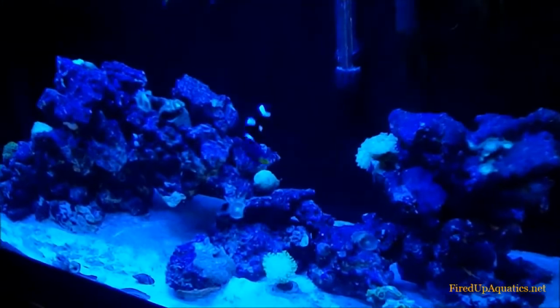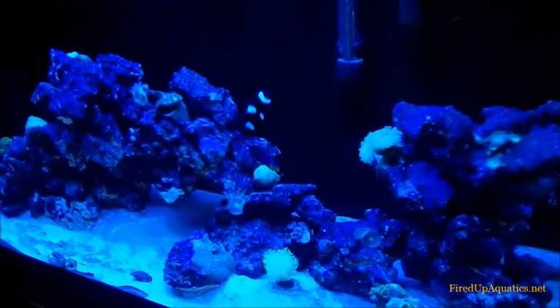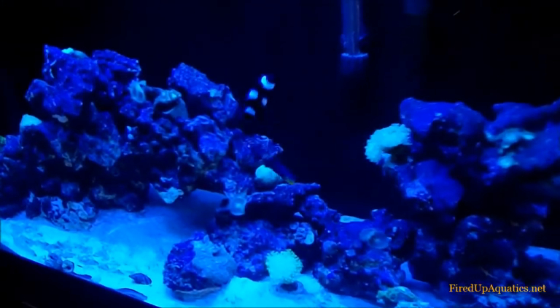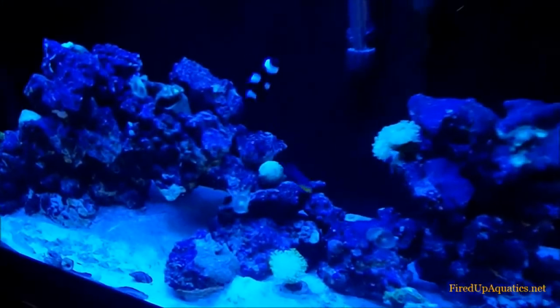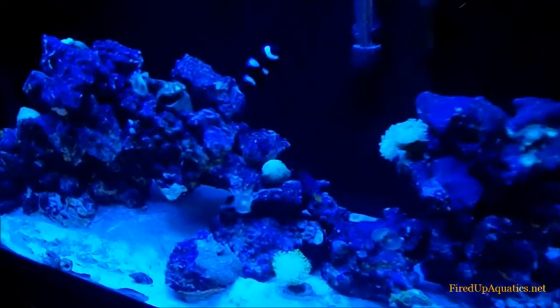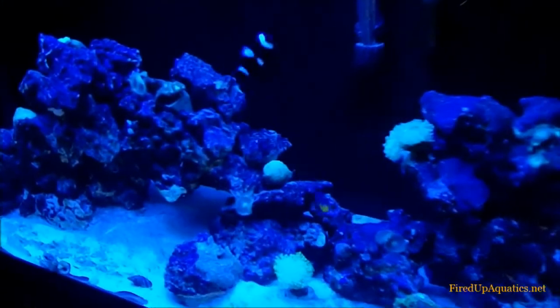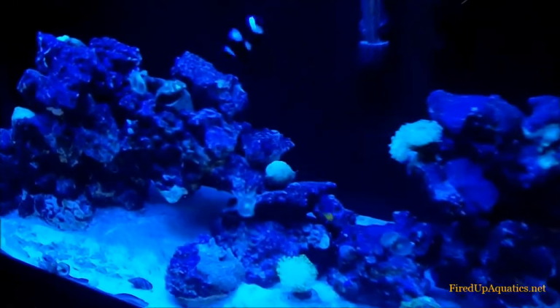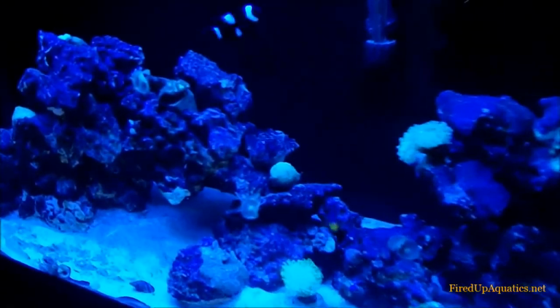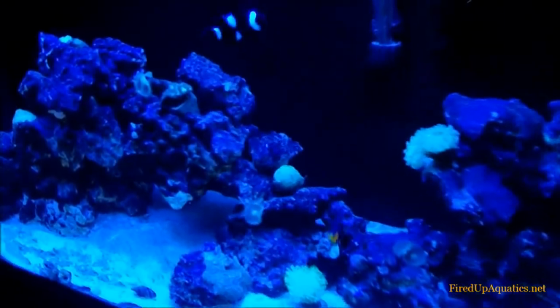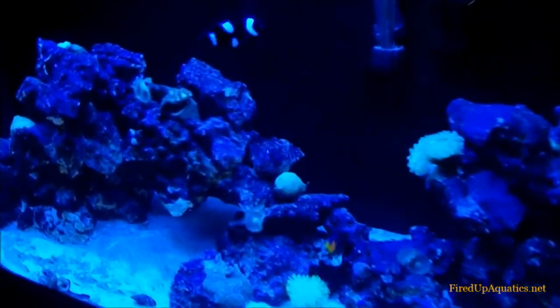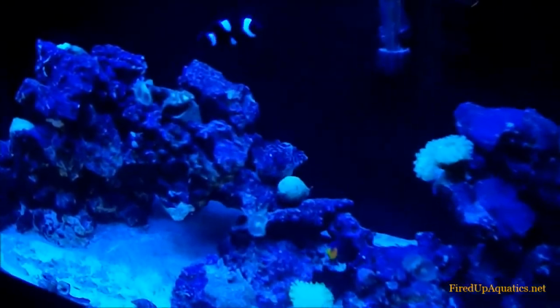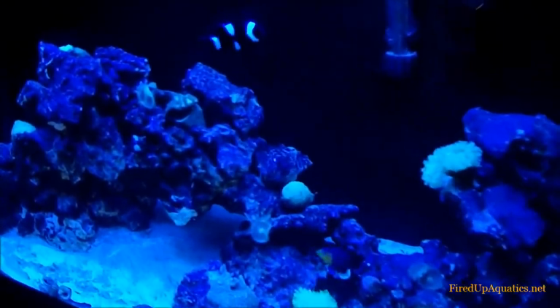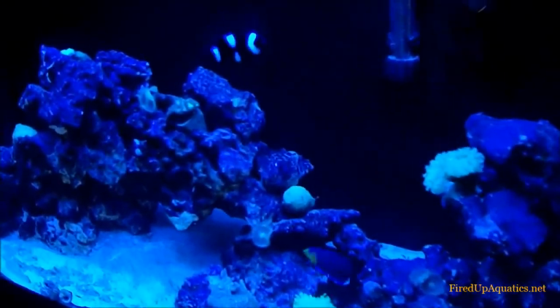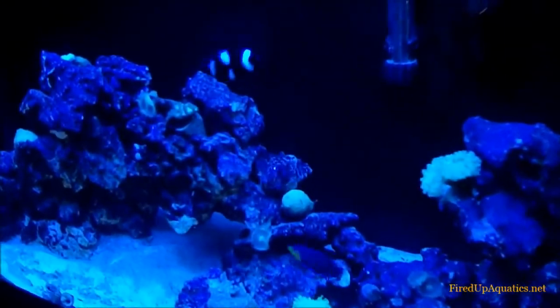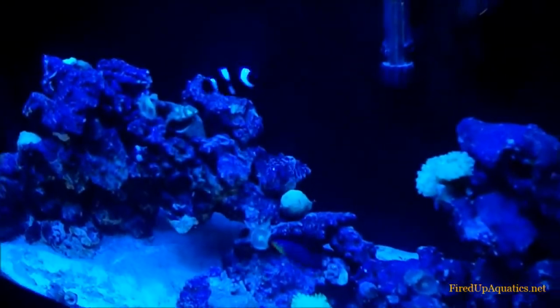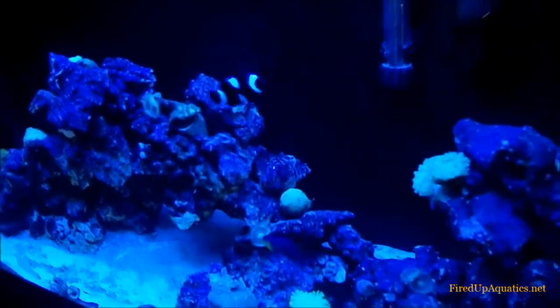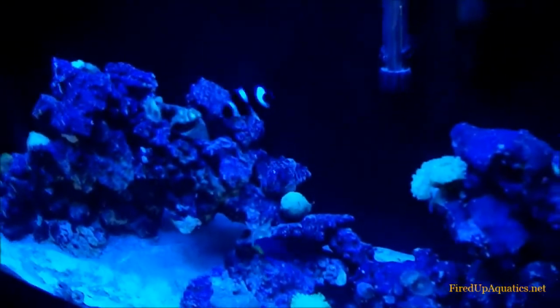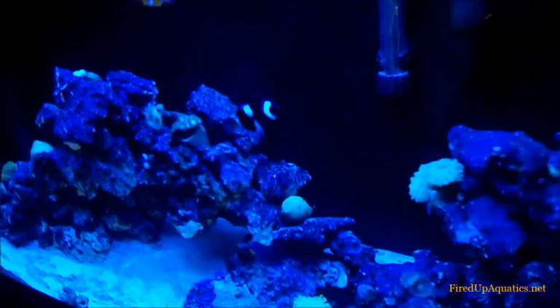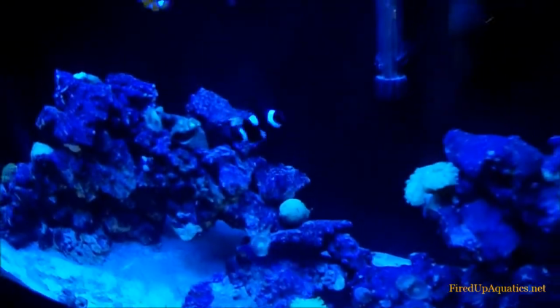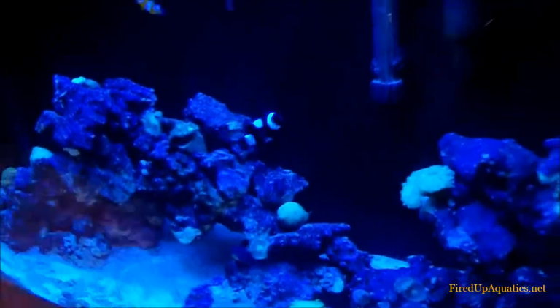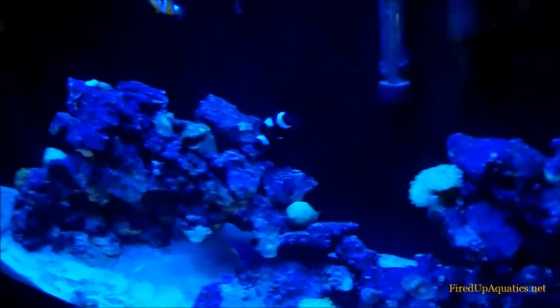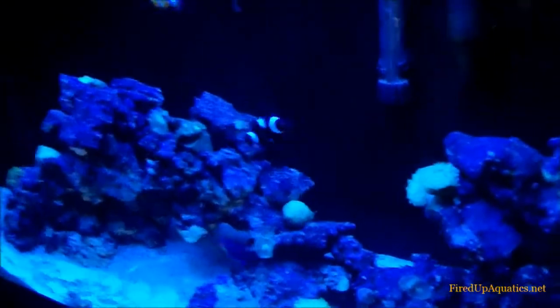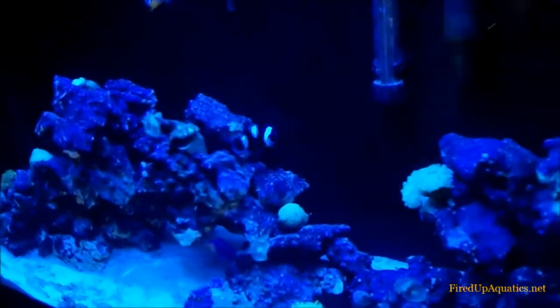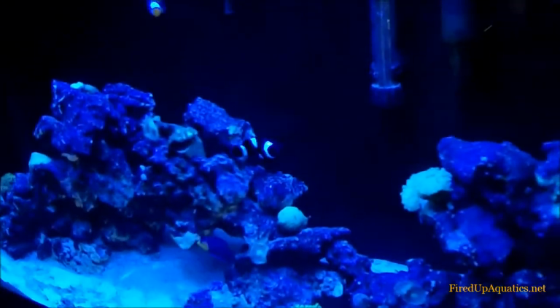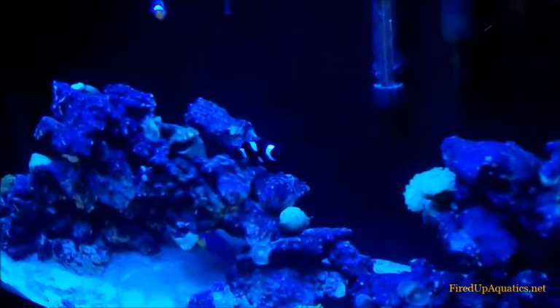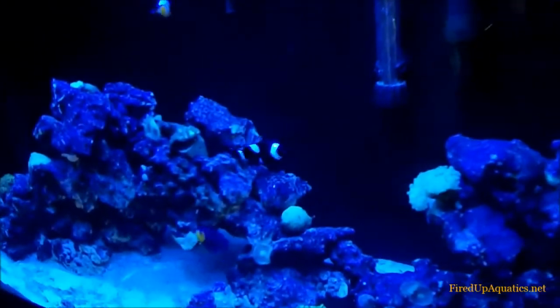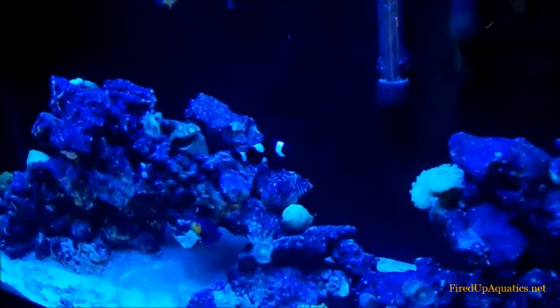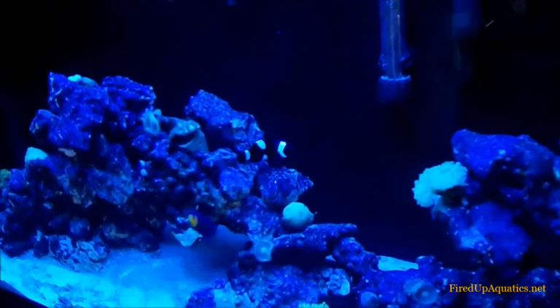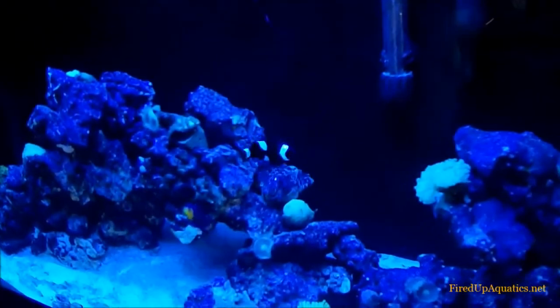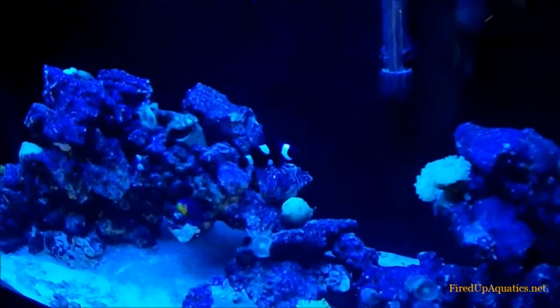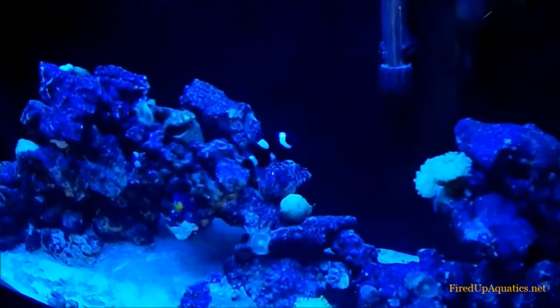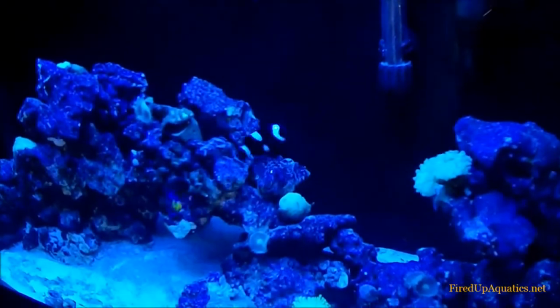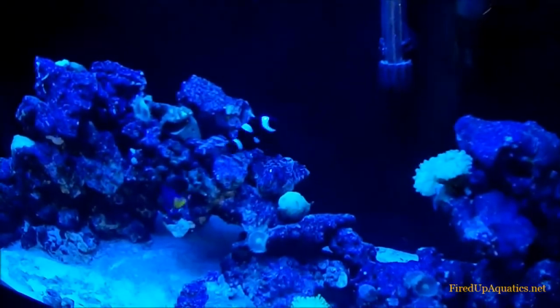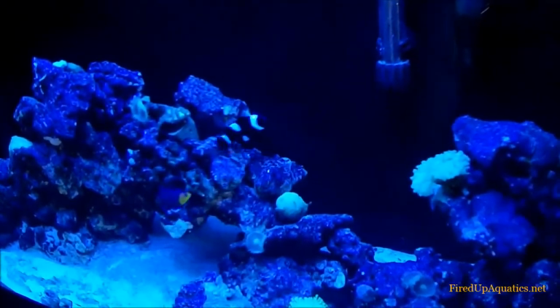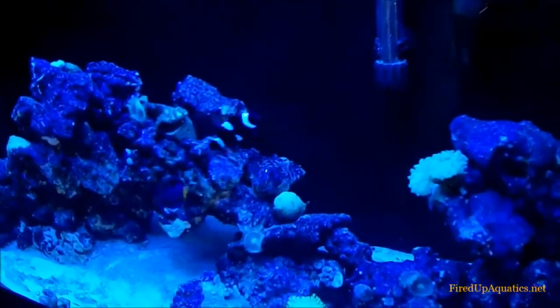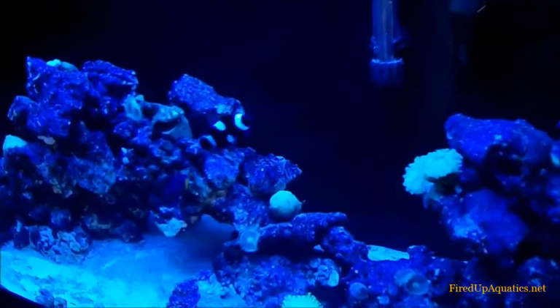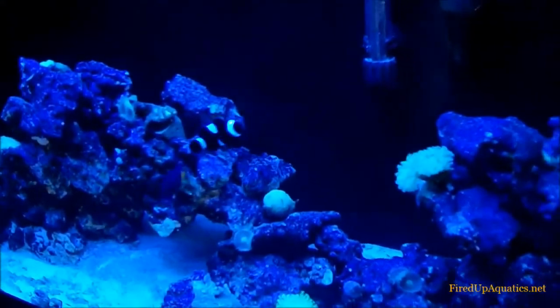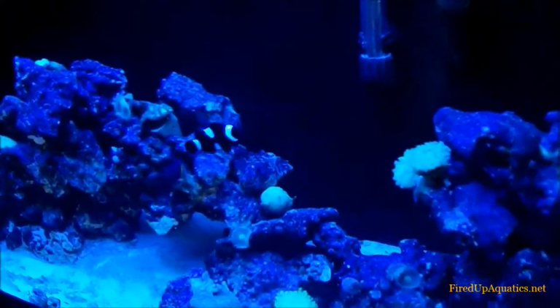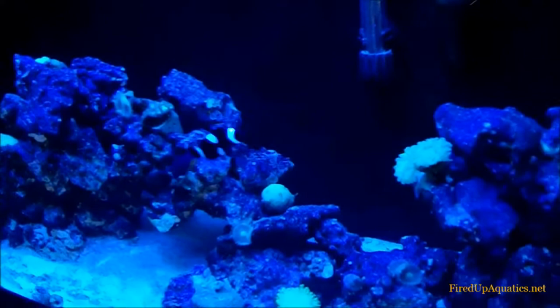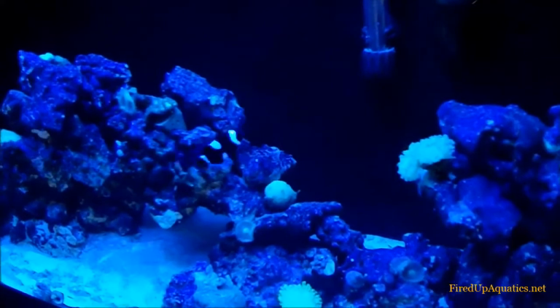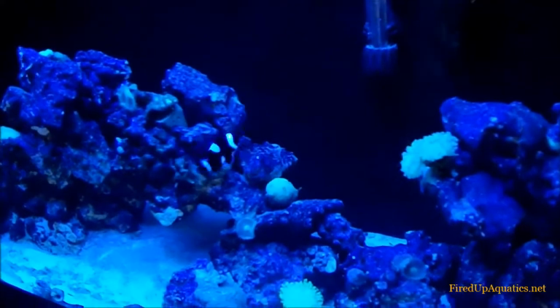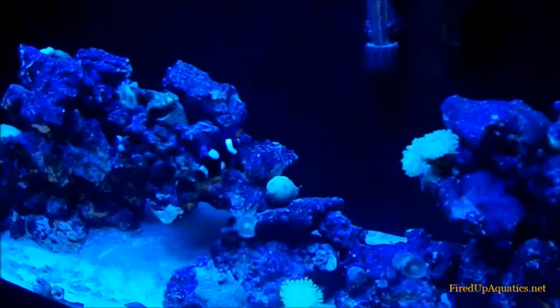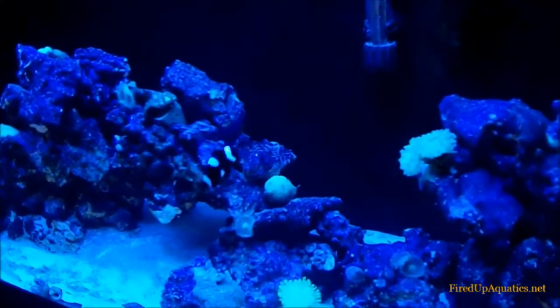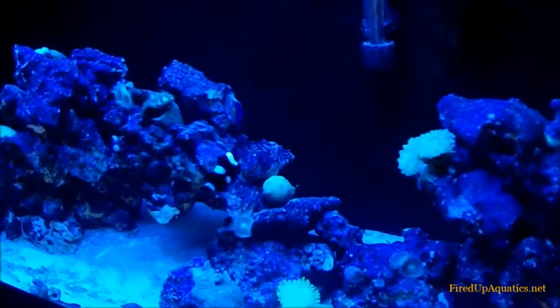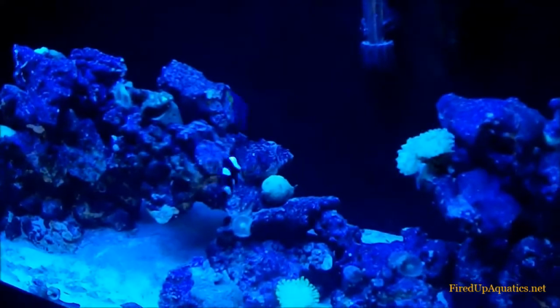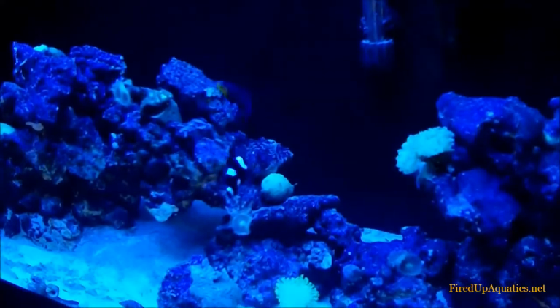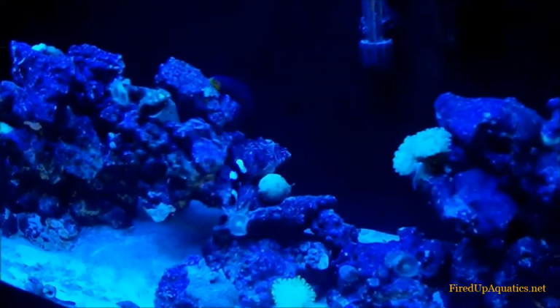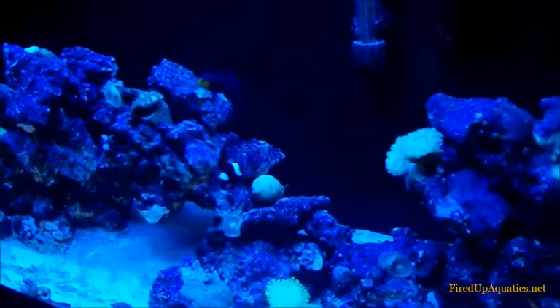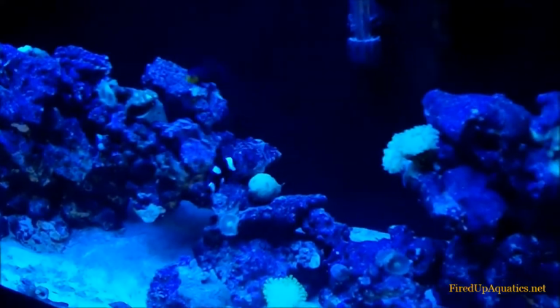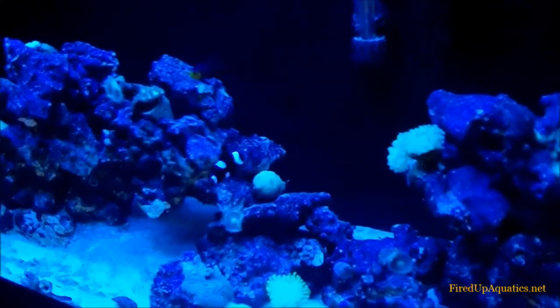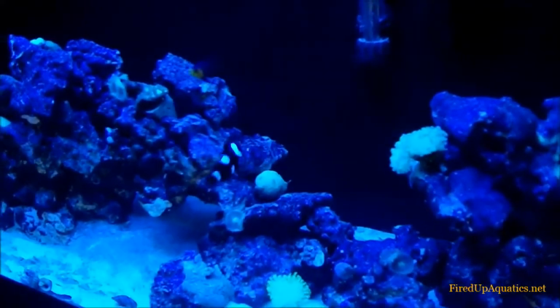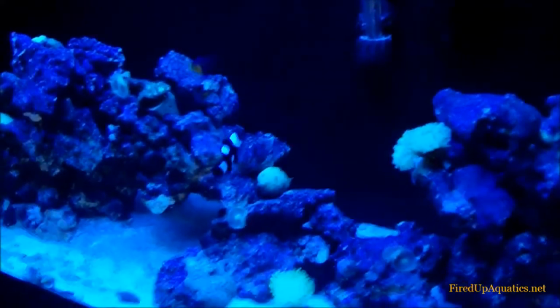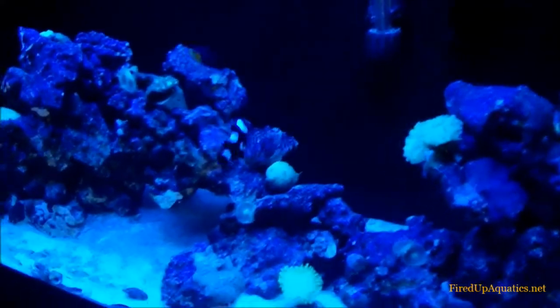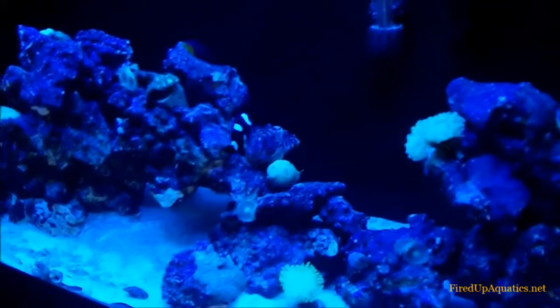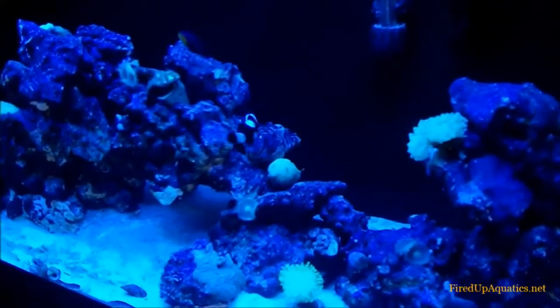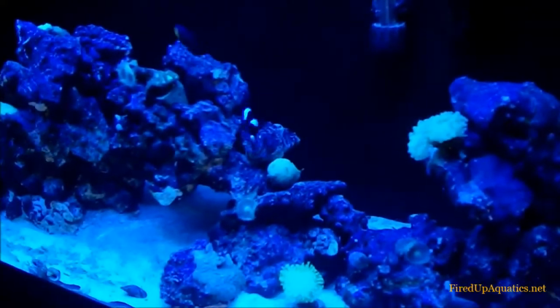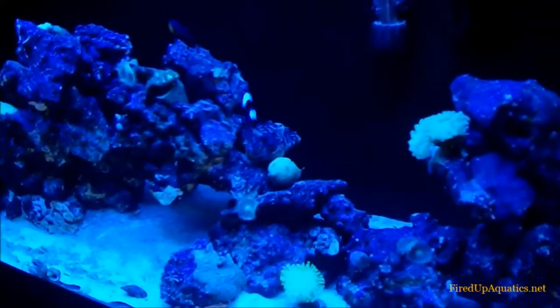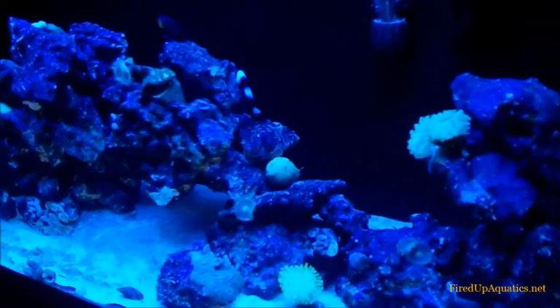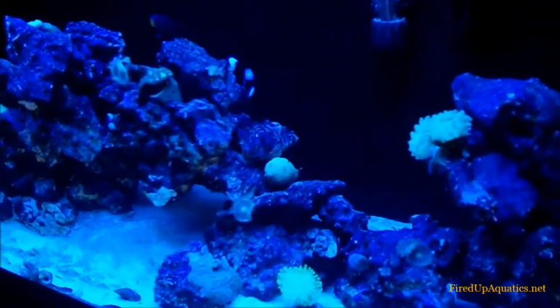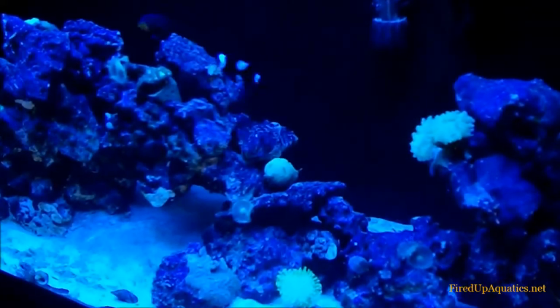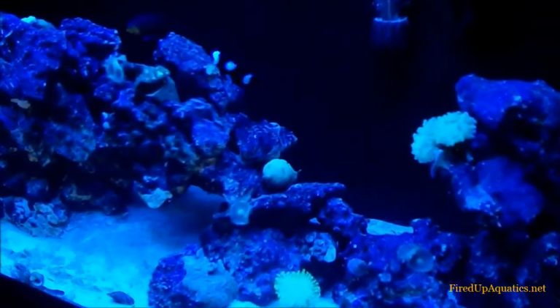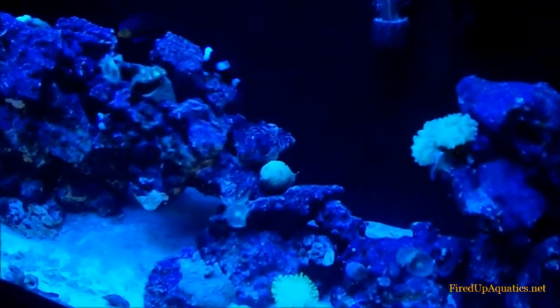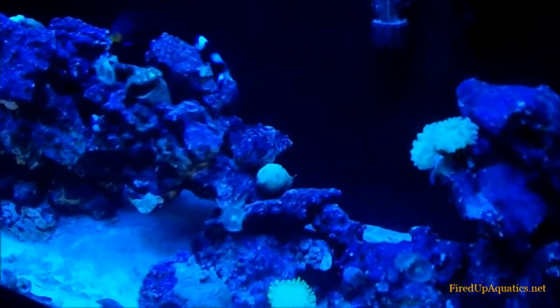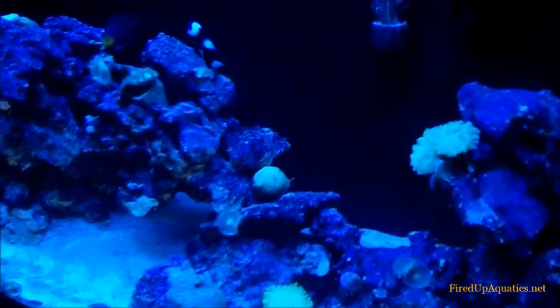Hey guys, happy Memorial Day weekend! I just want to spend a couple minutes with you here.